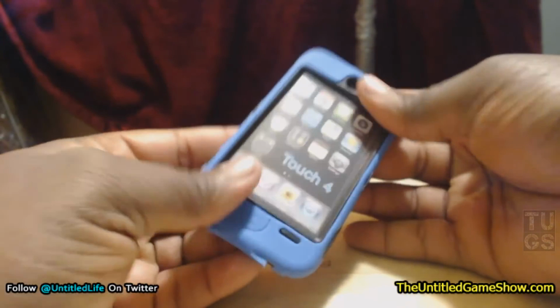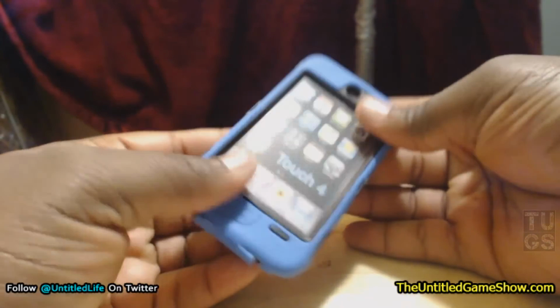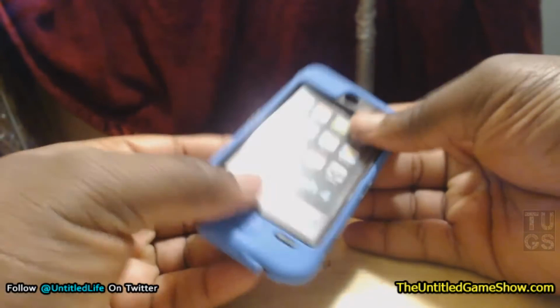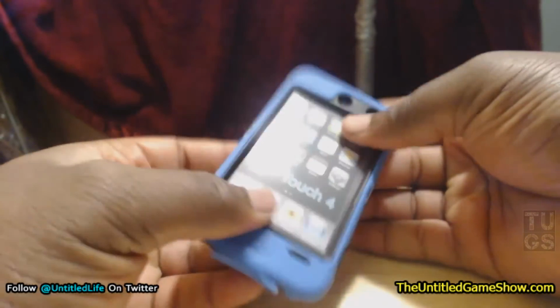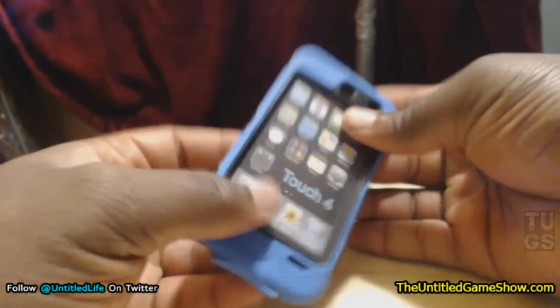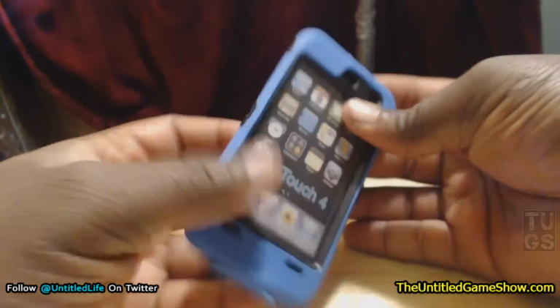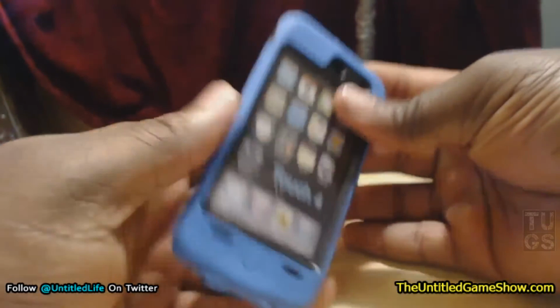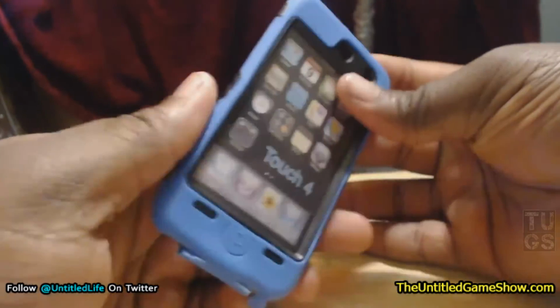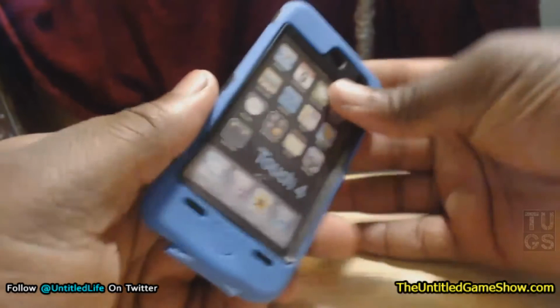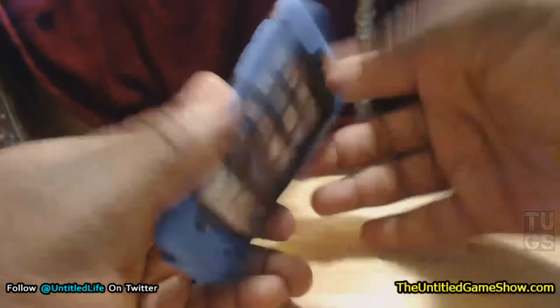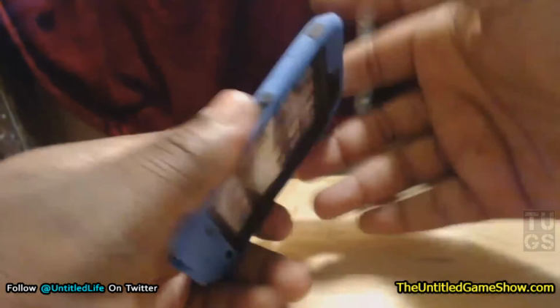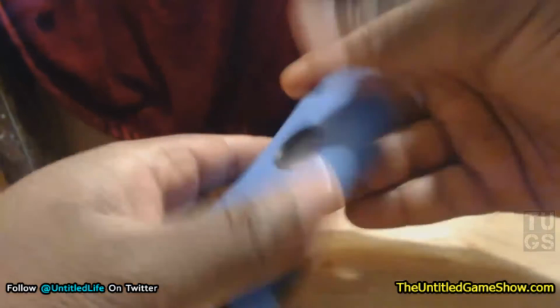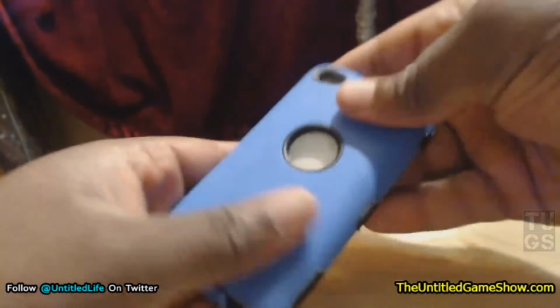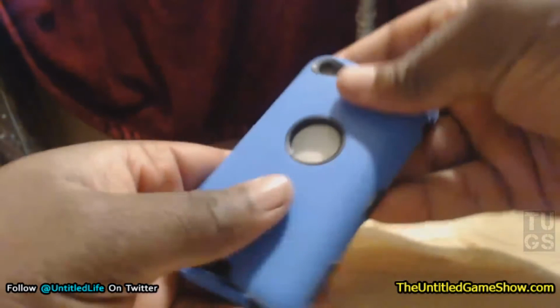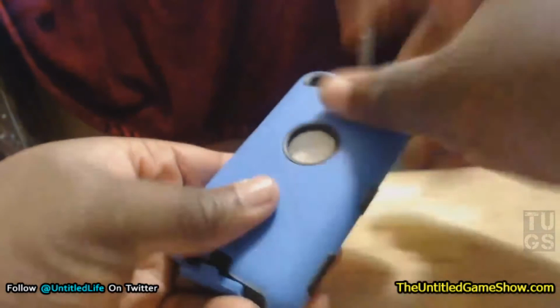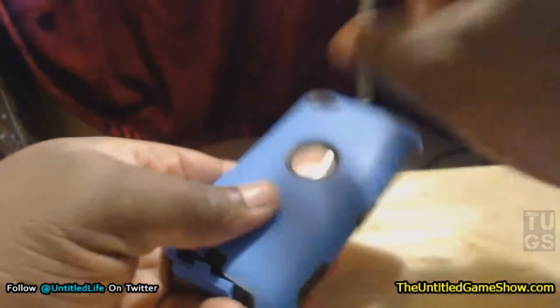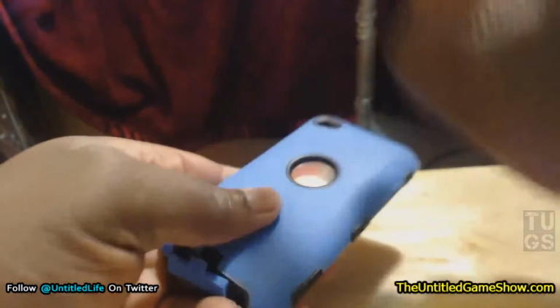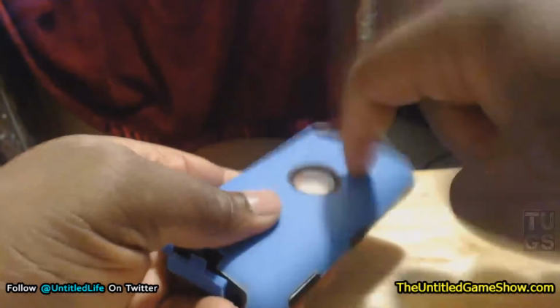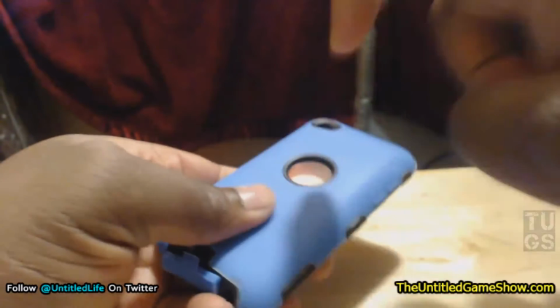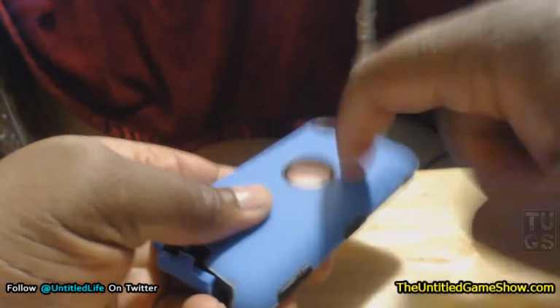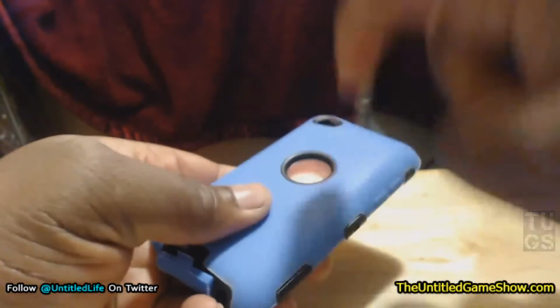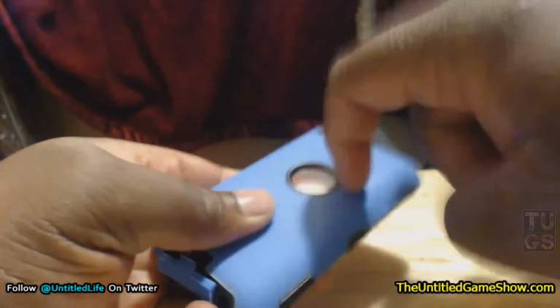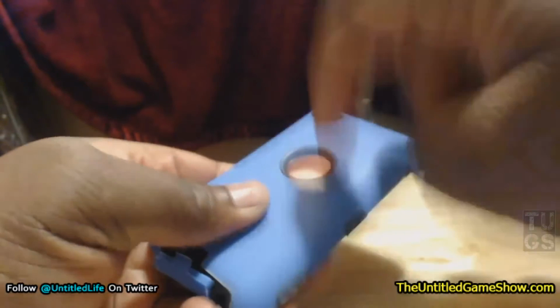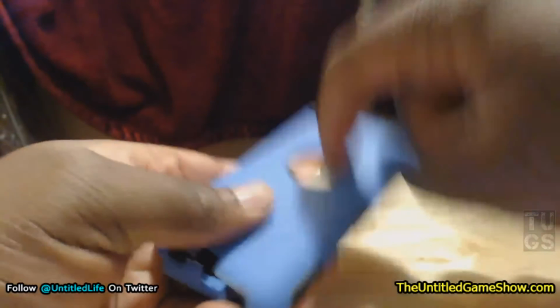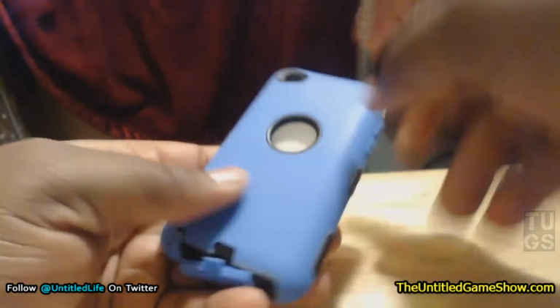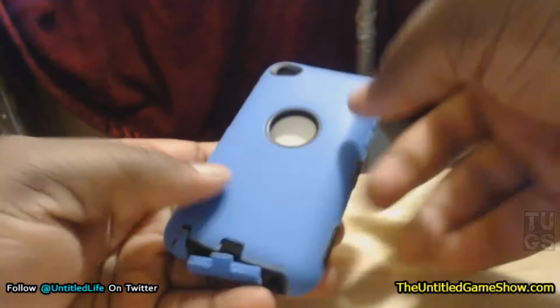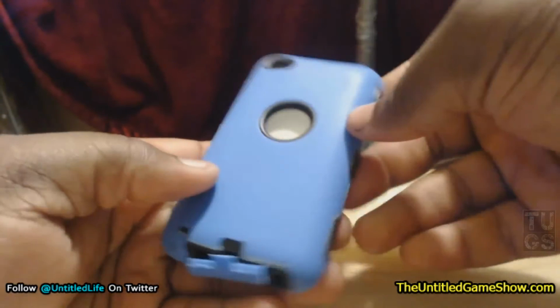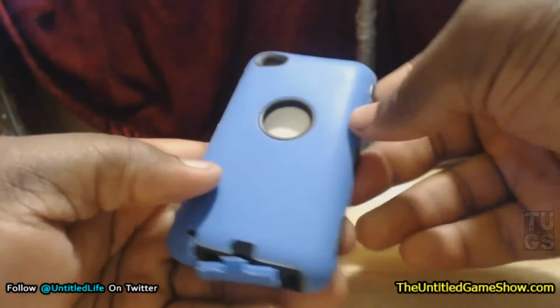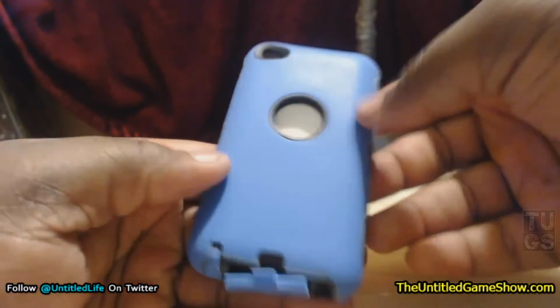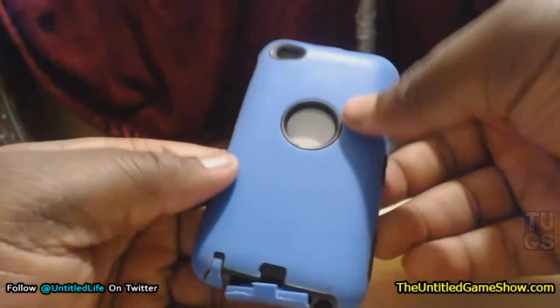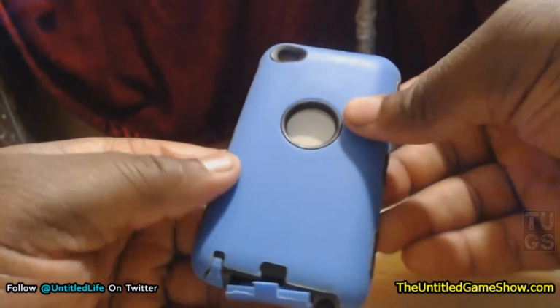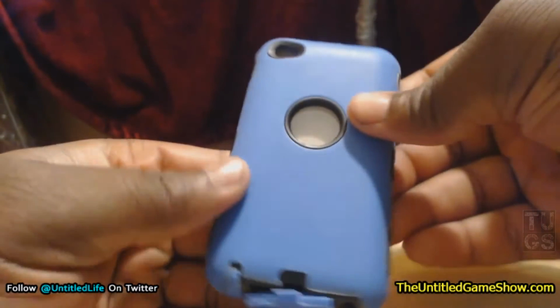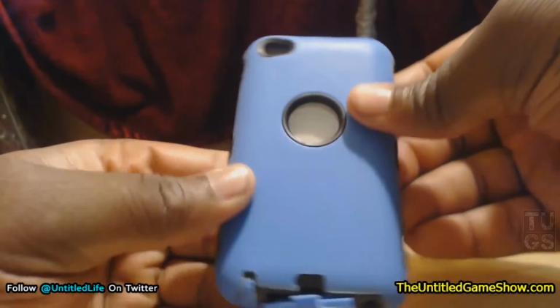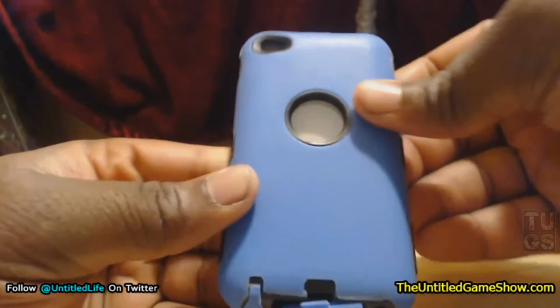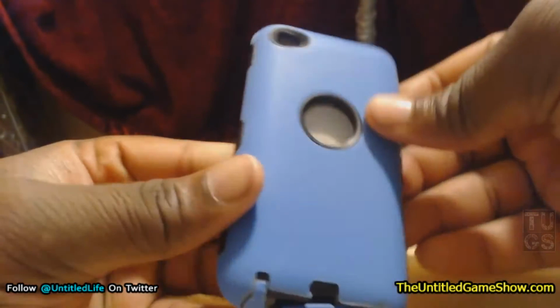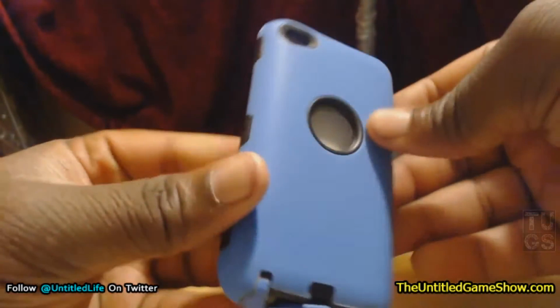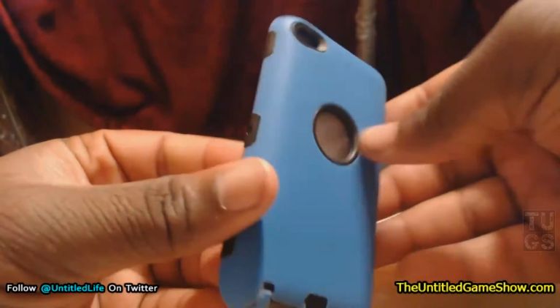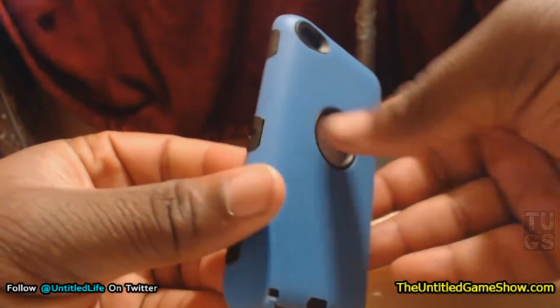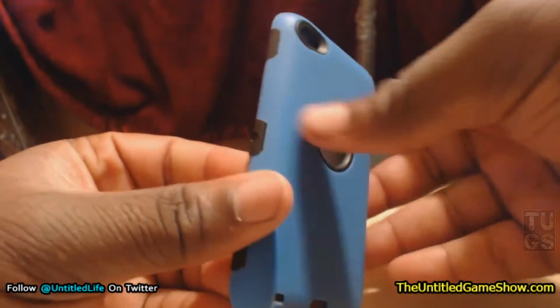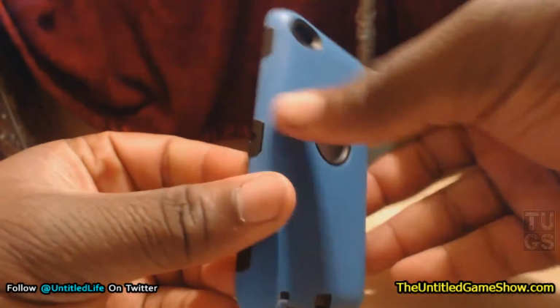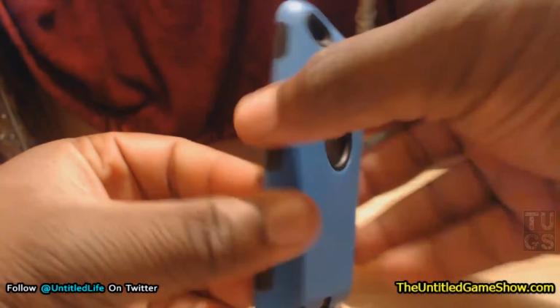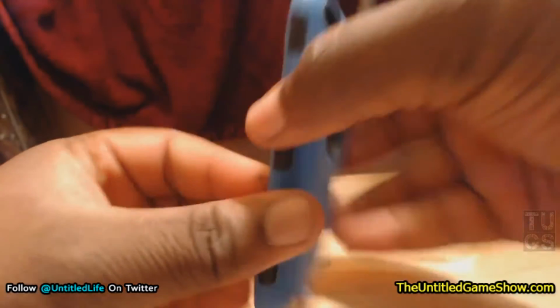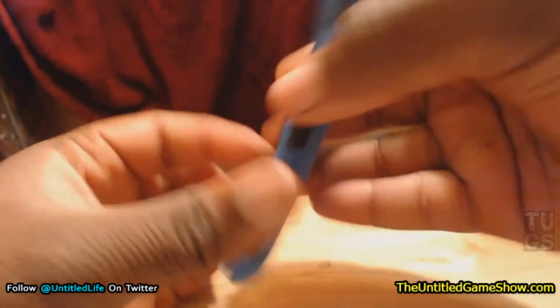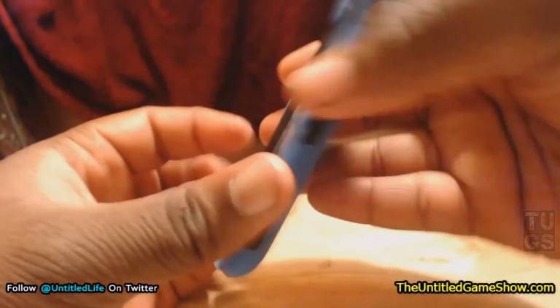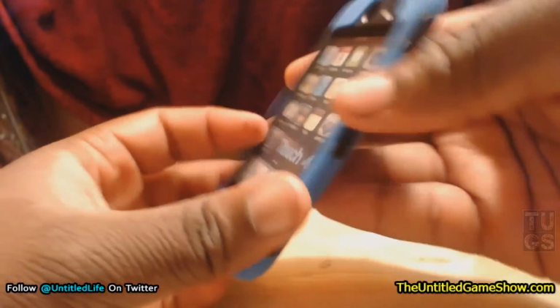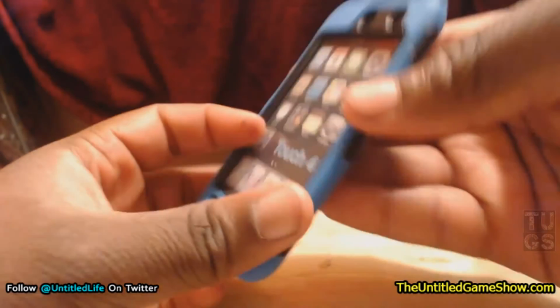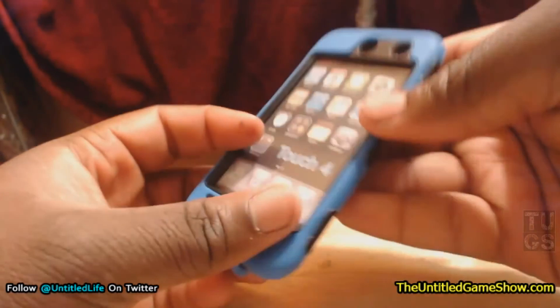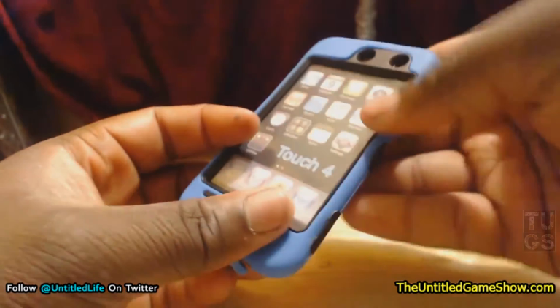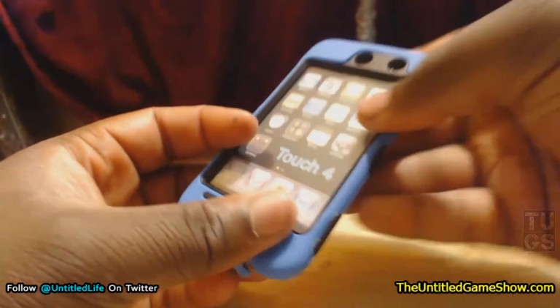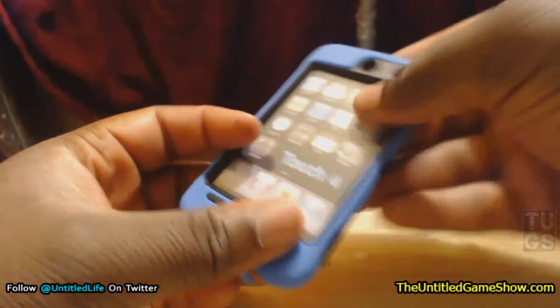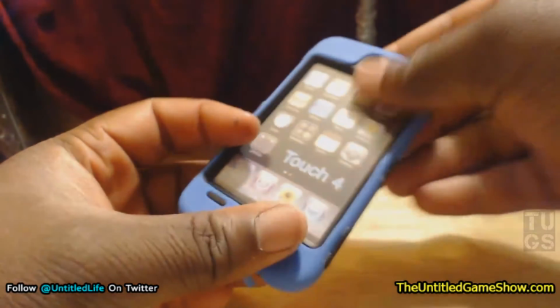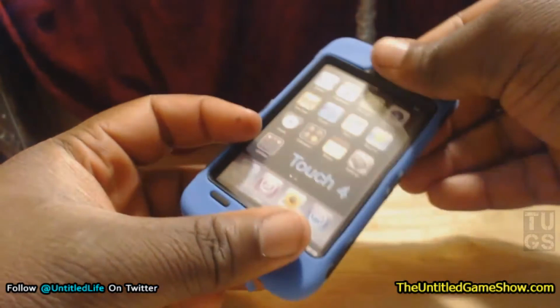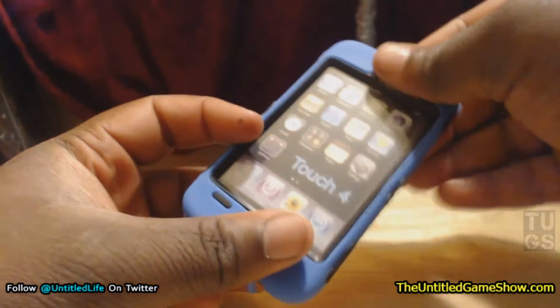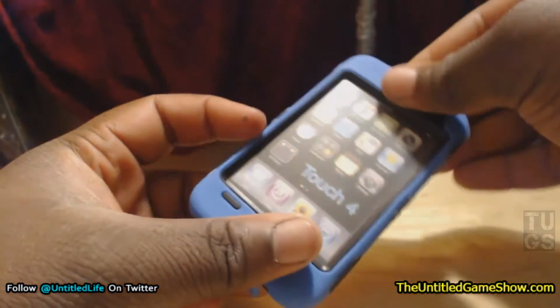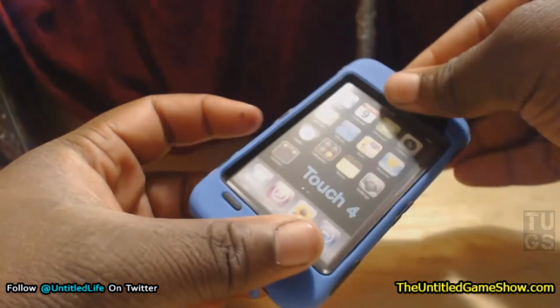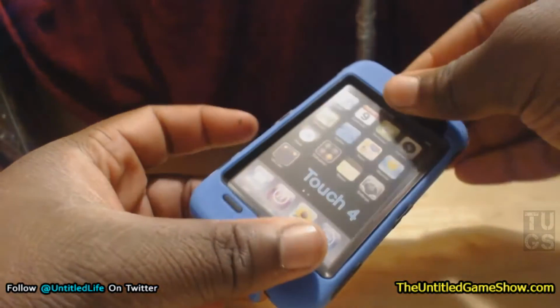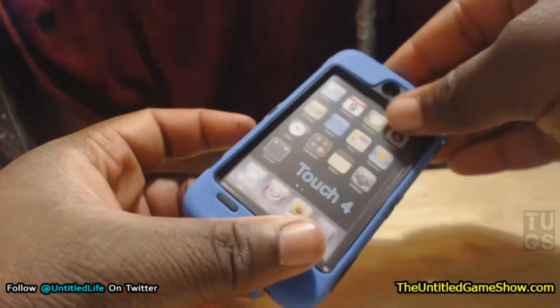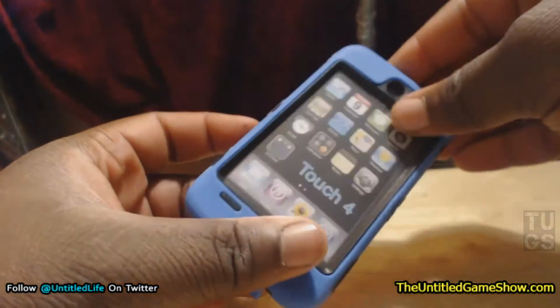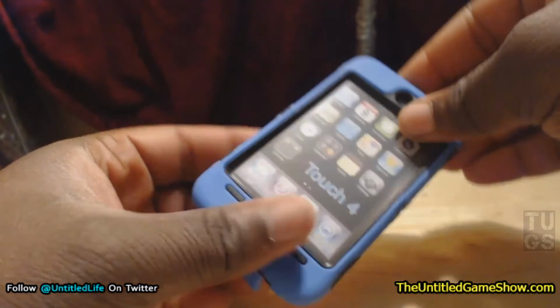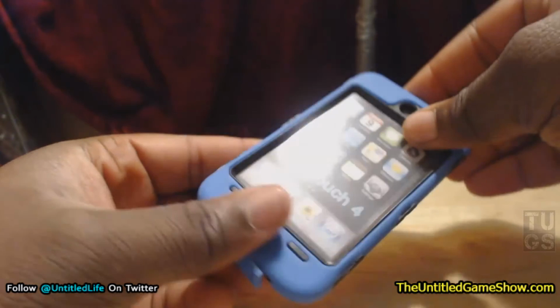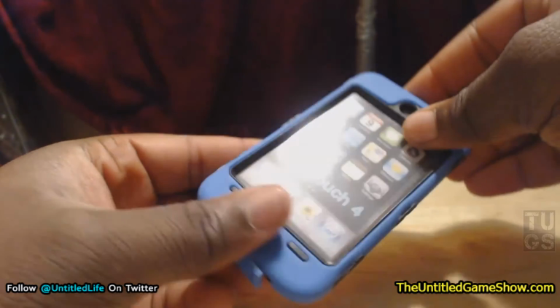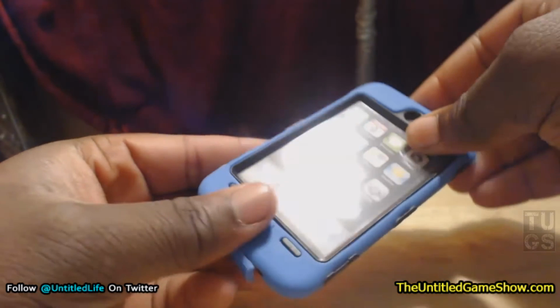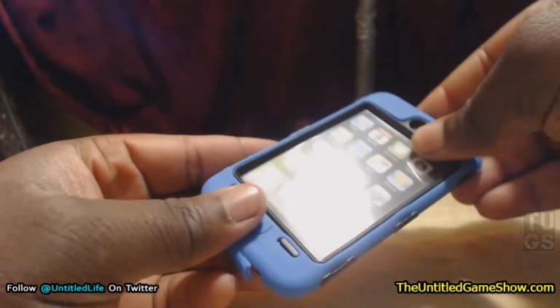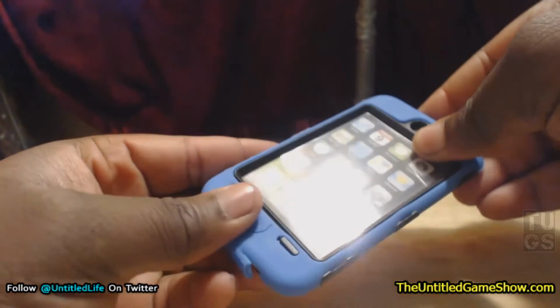It feels pretty nice. It's really hard. I mean, it's just a case, but it's really sturdy — that's the feel of it.